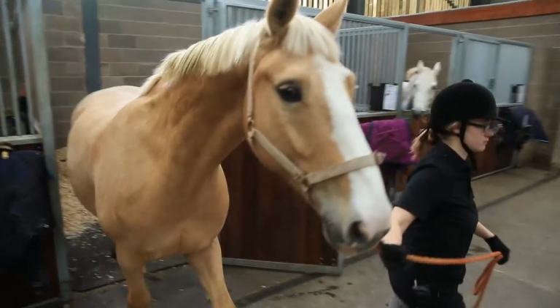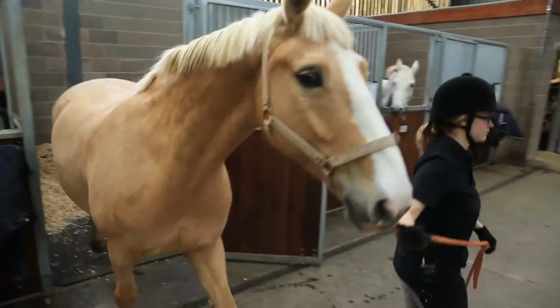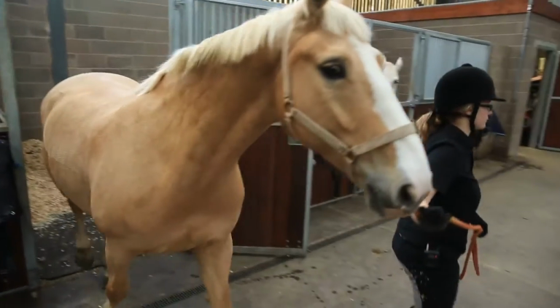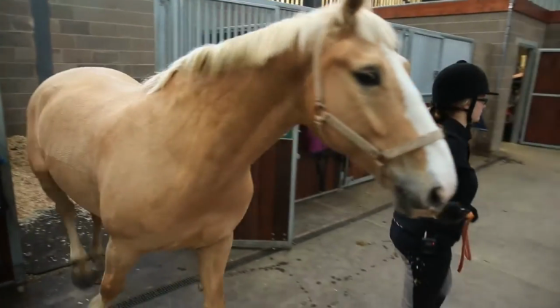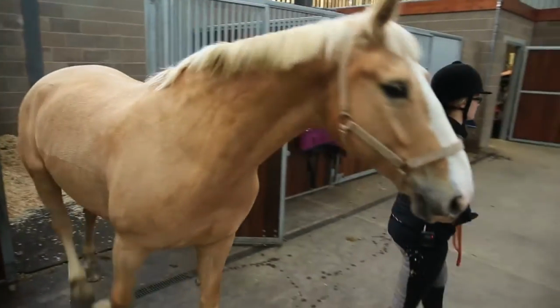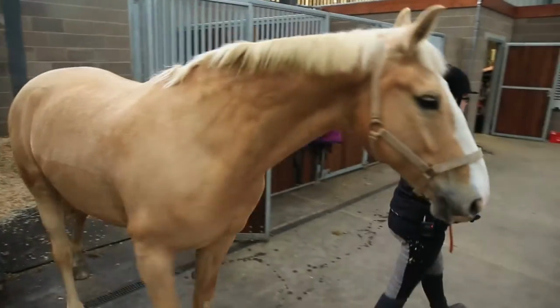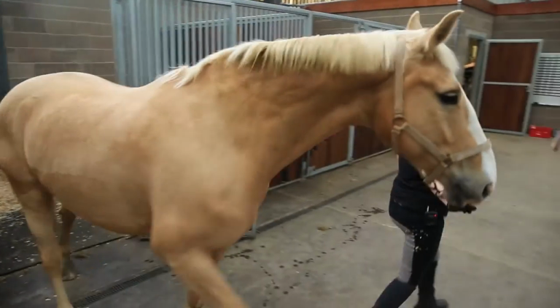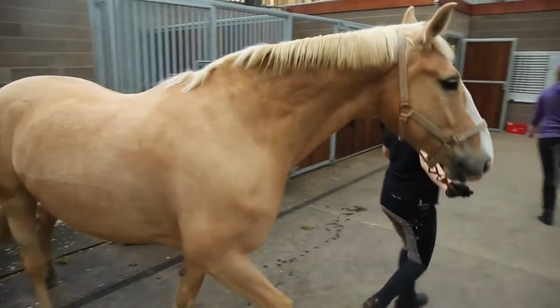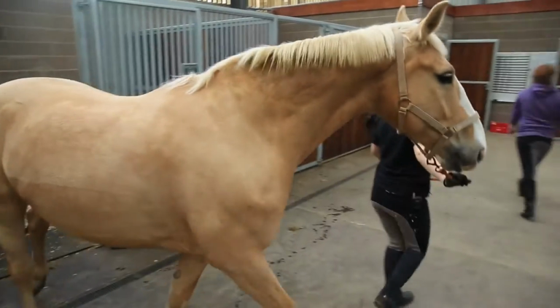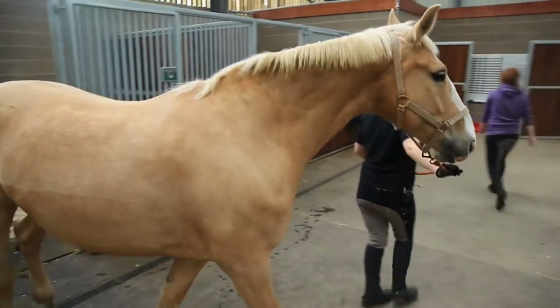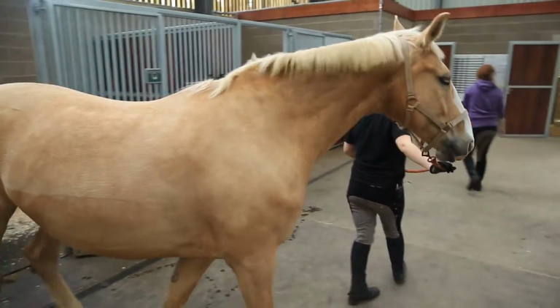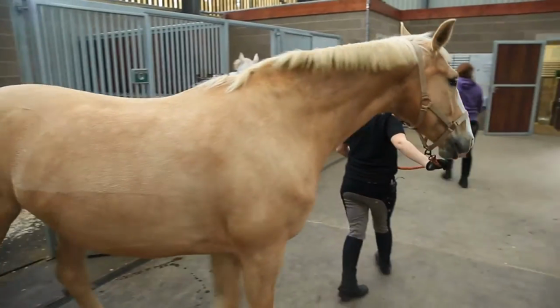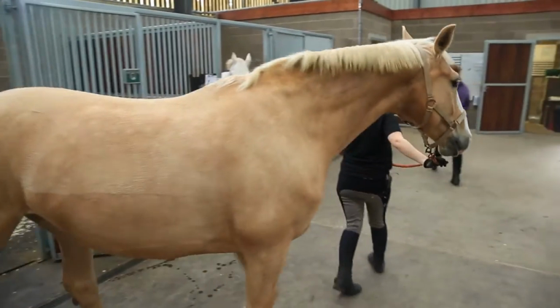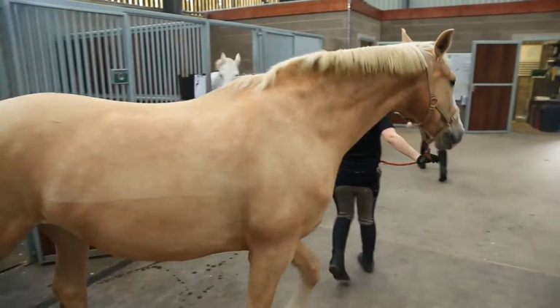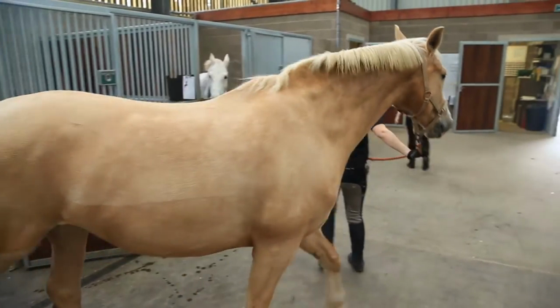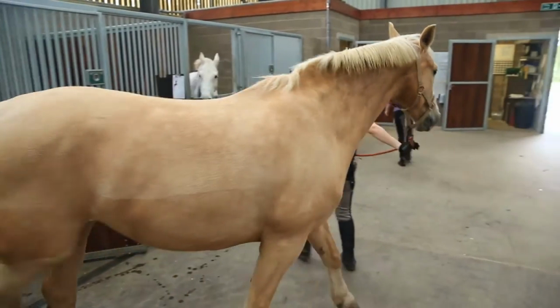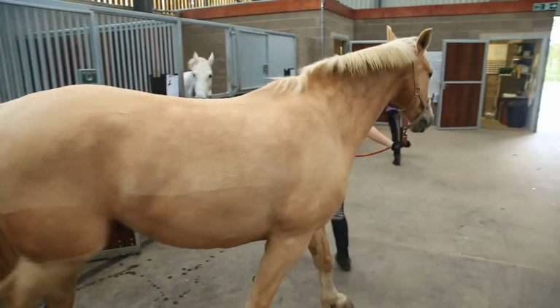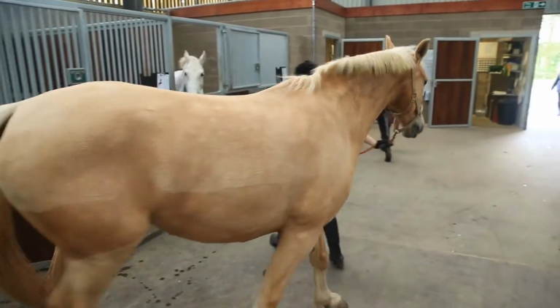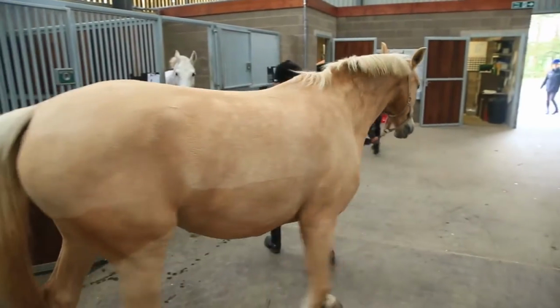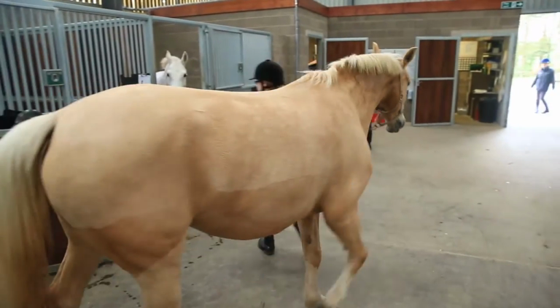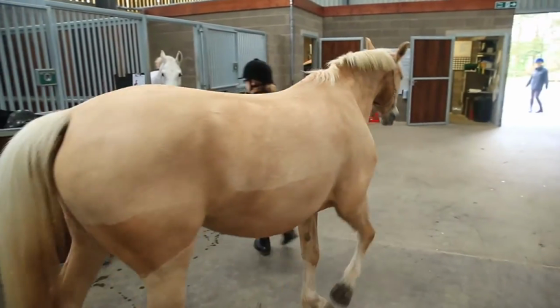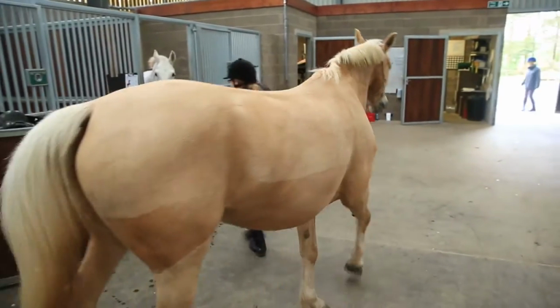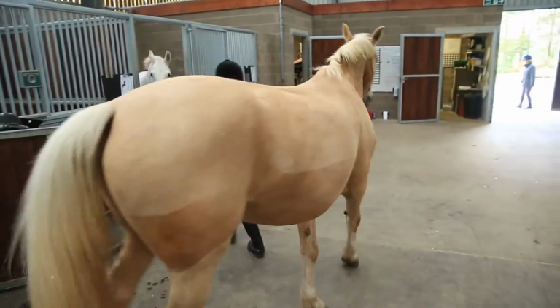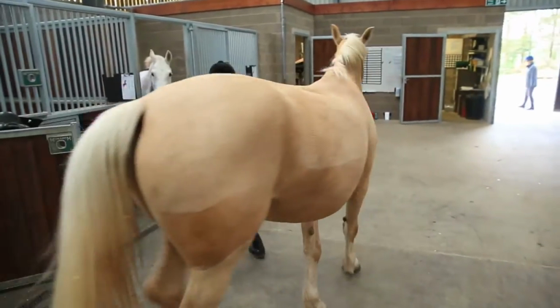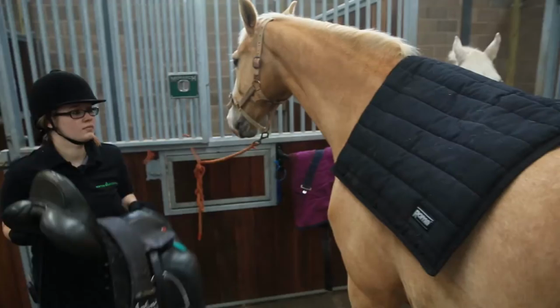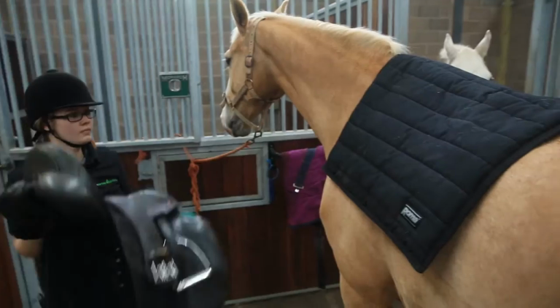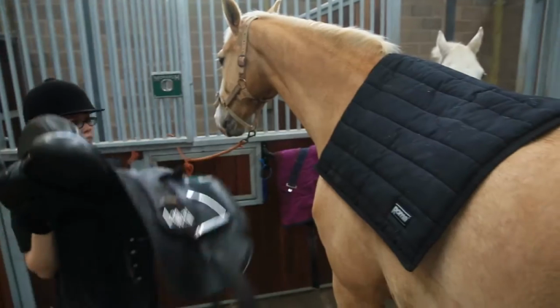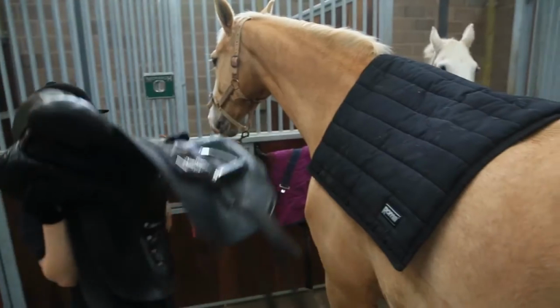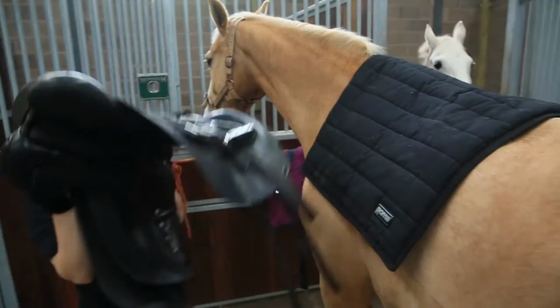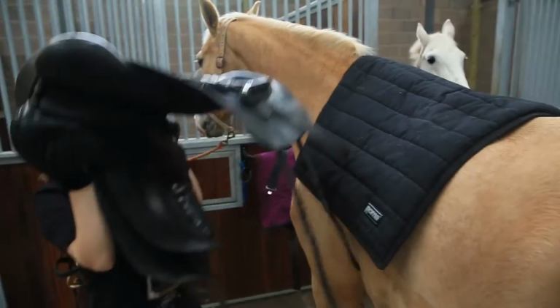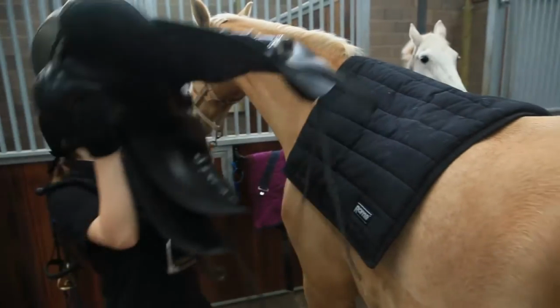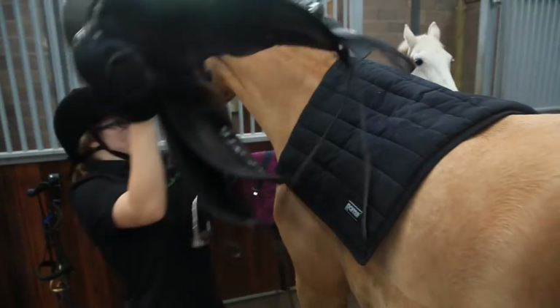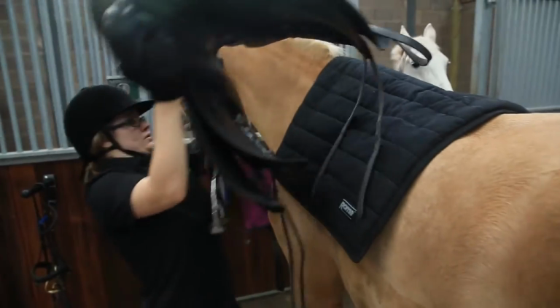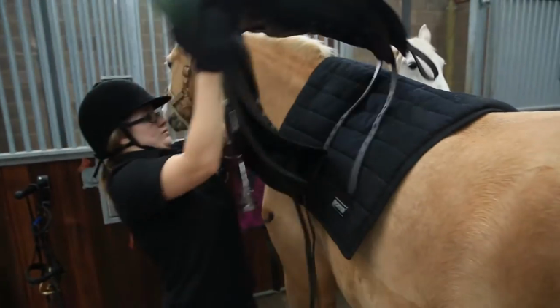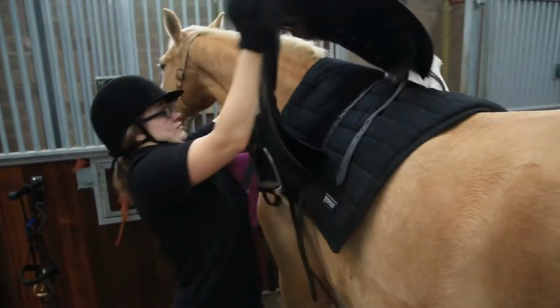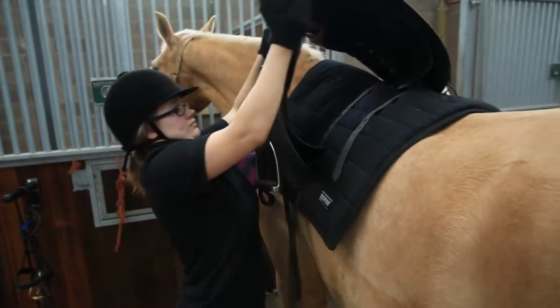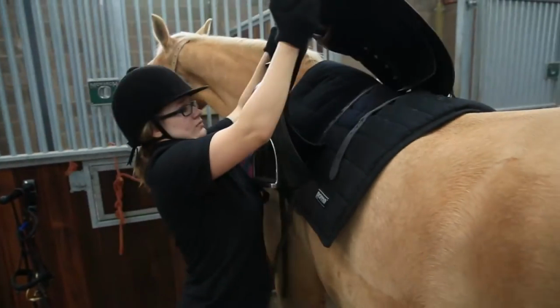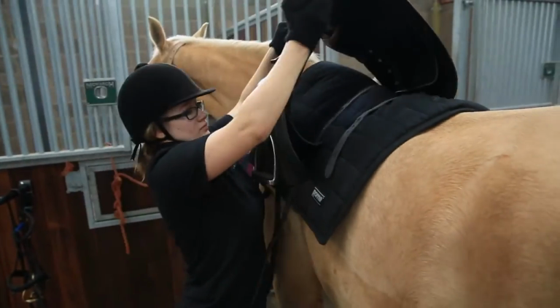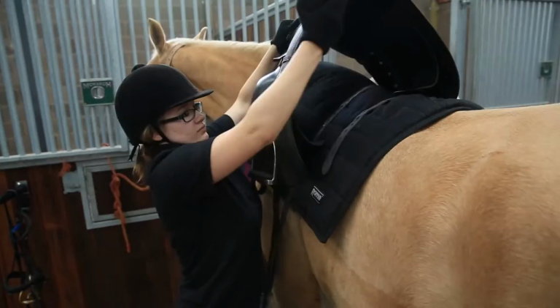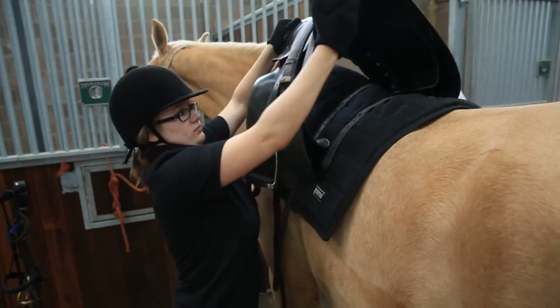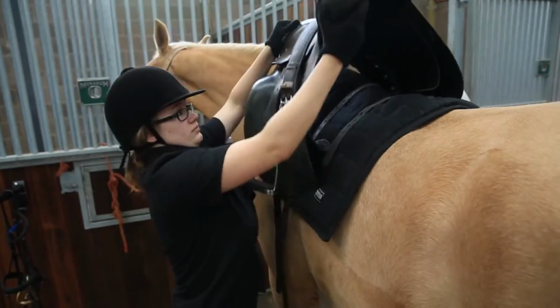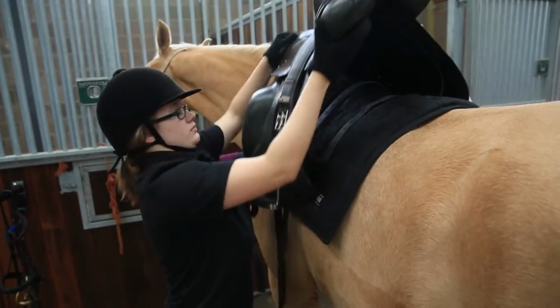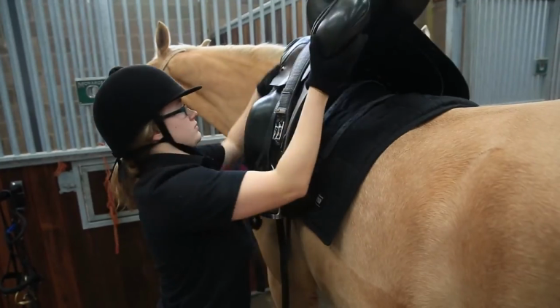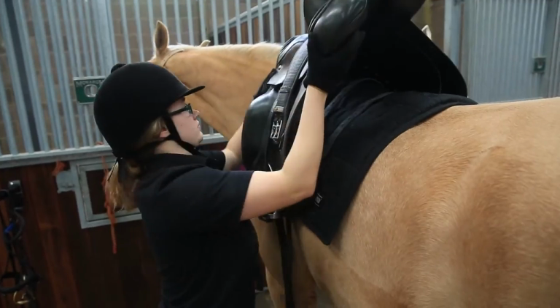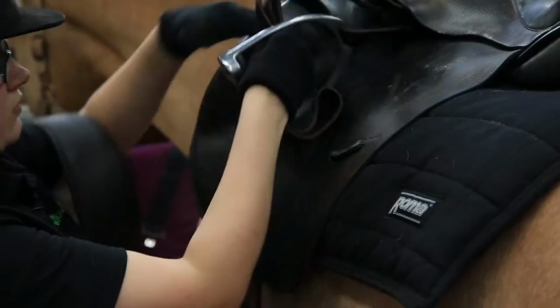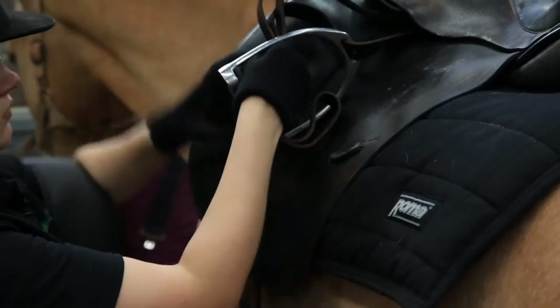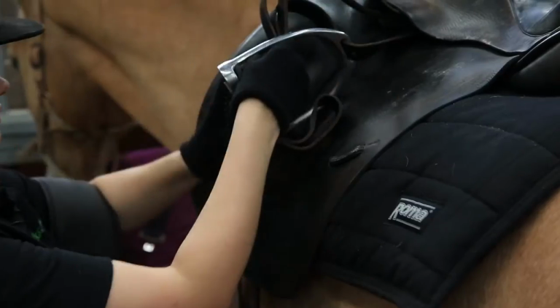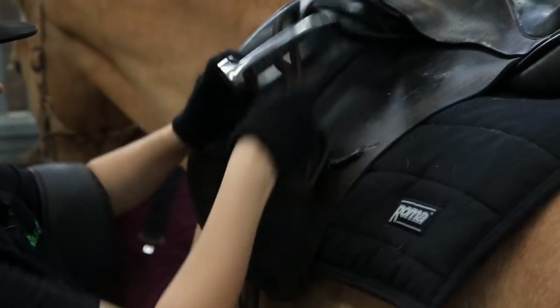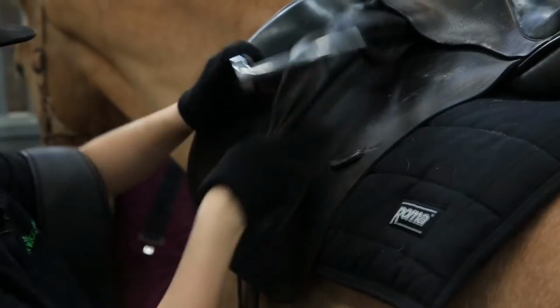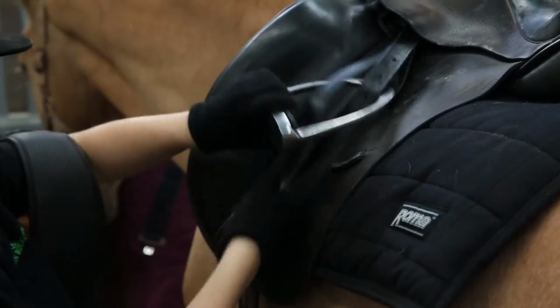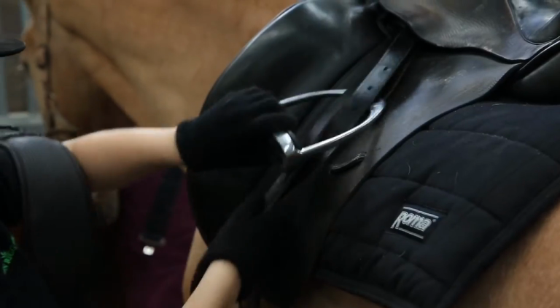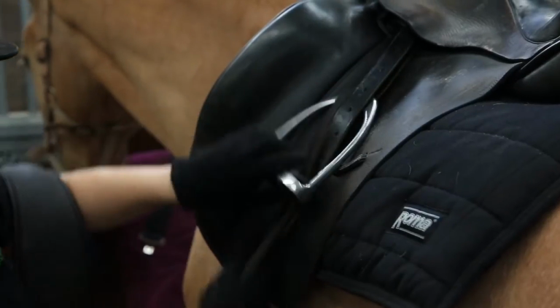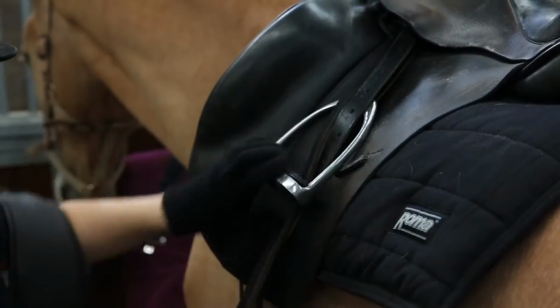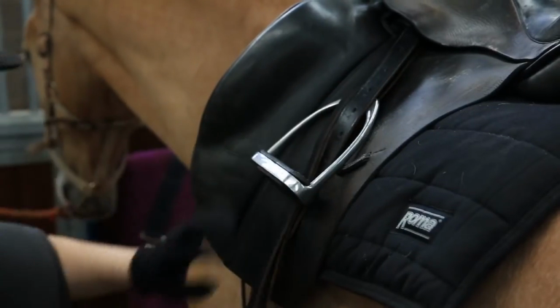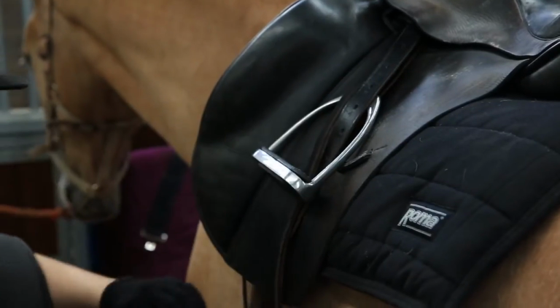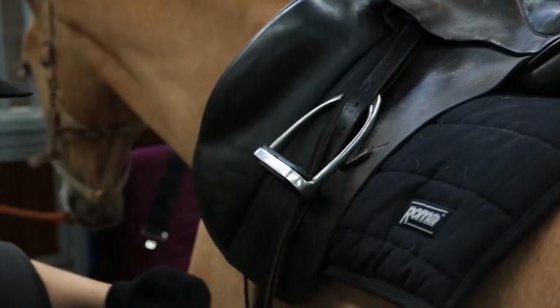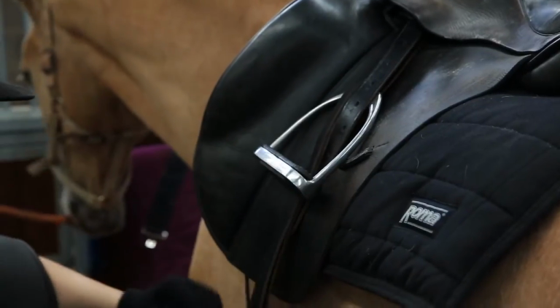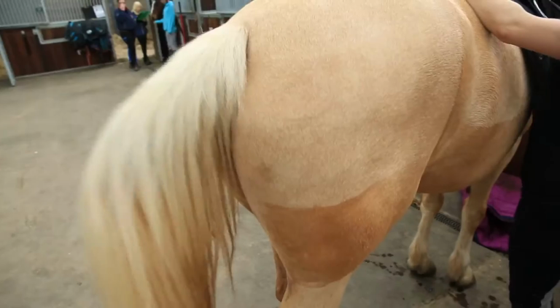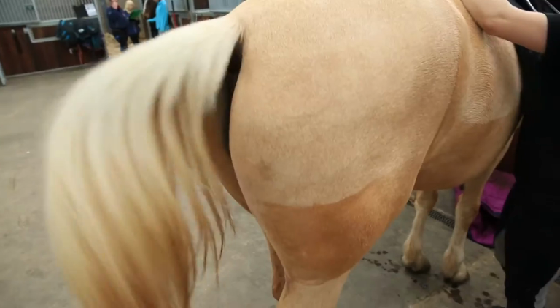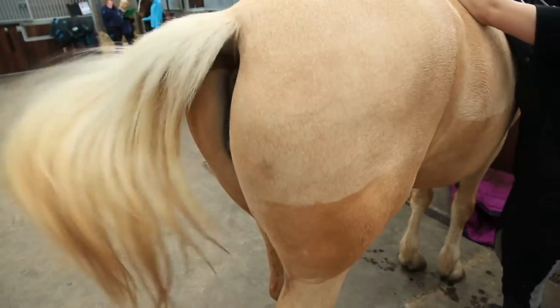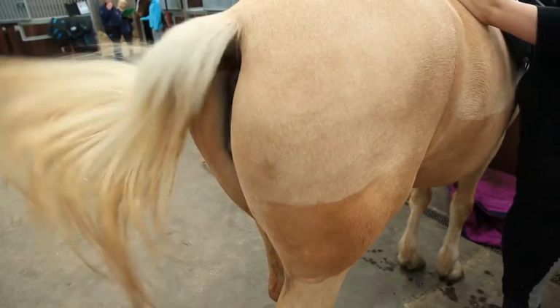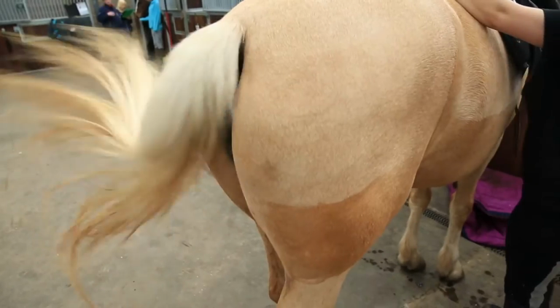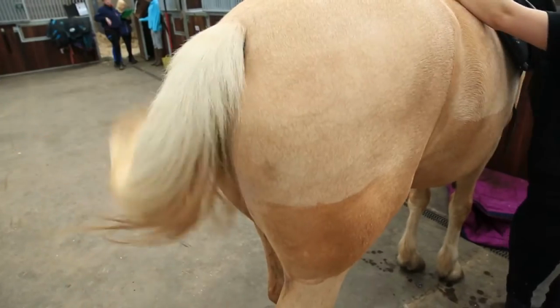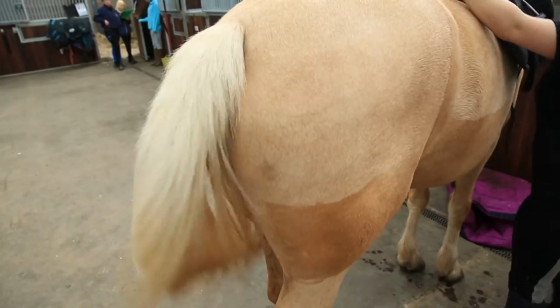My favourite part of the course would have to be the riding — it's just so on edge and you don't really get to do it every day. It's not something you get to do at sixth form.